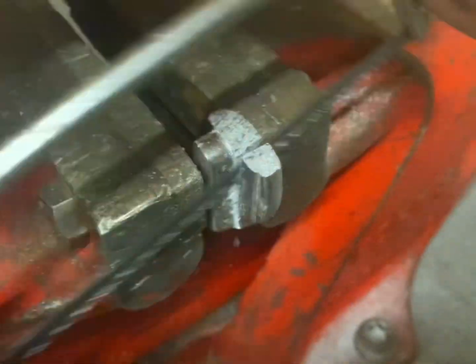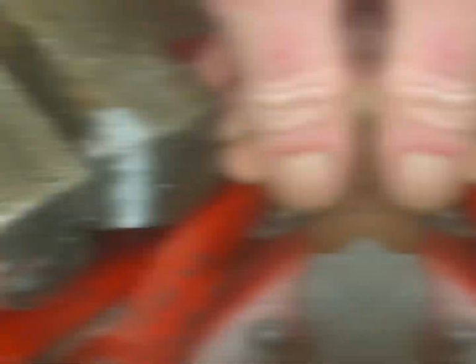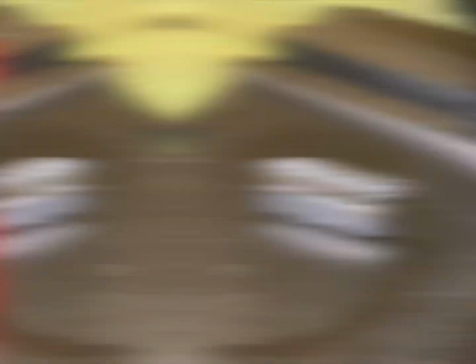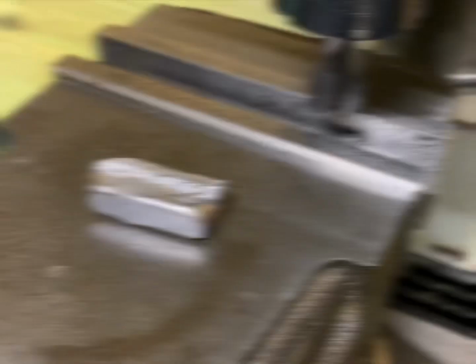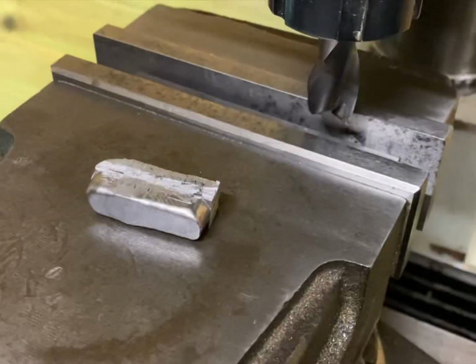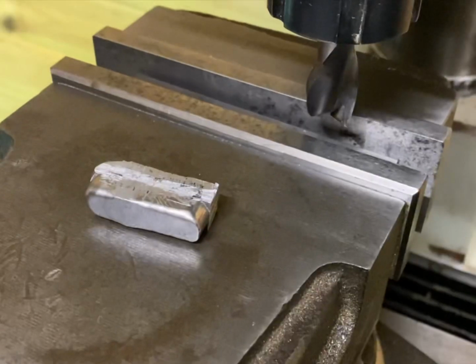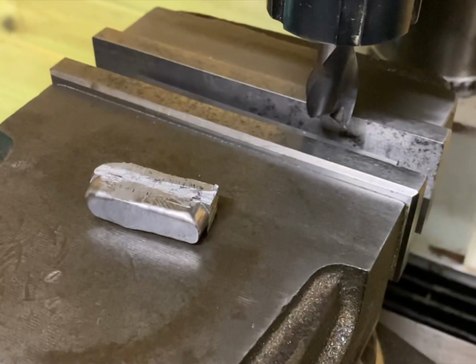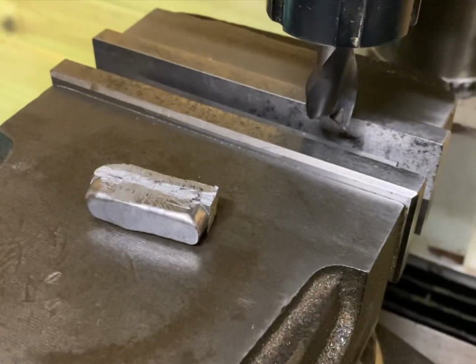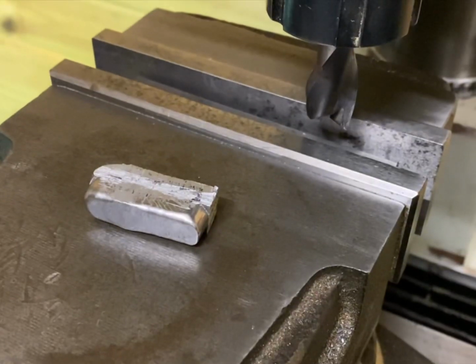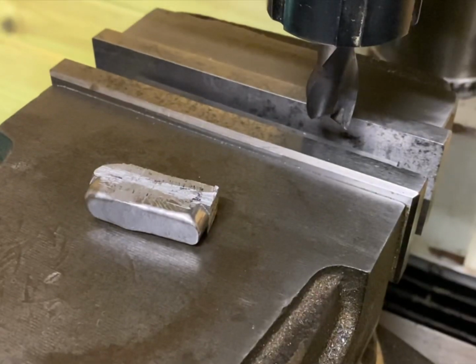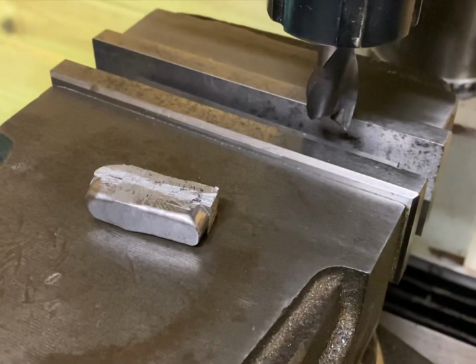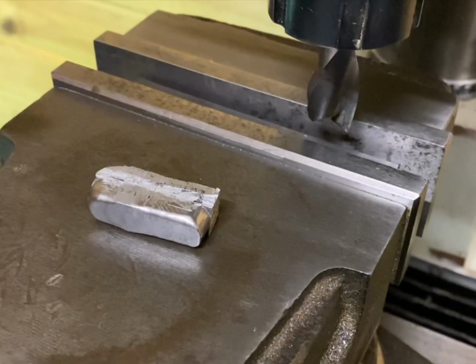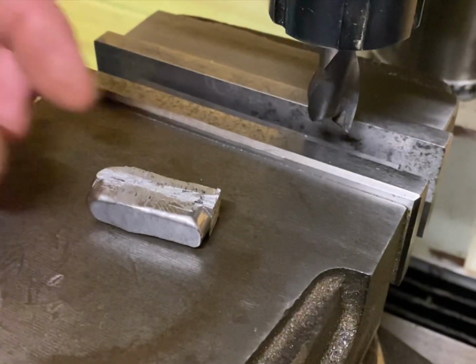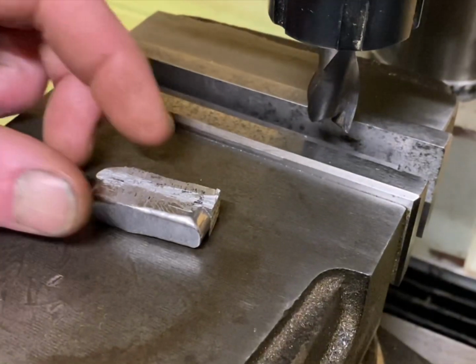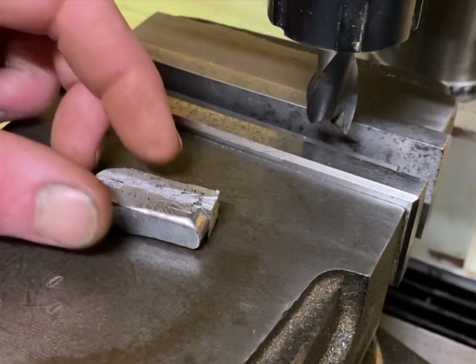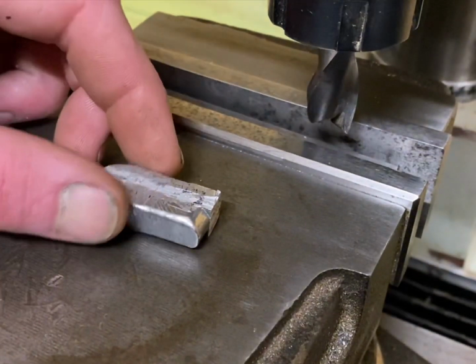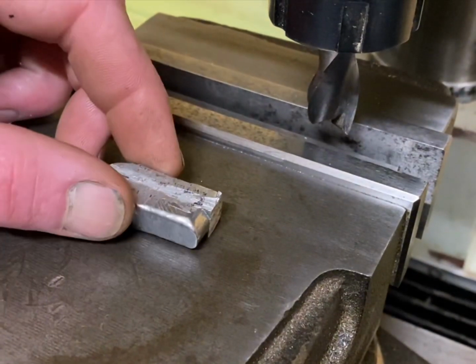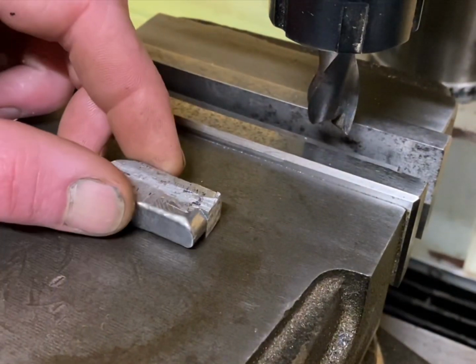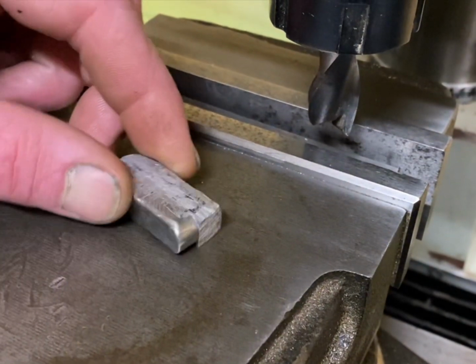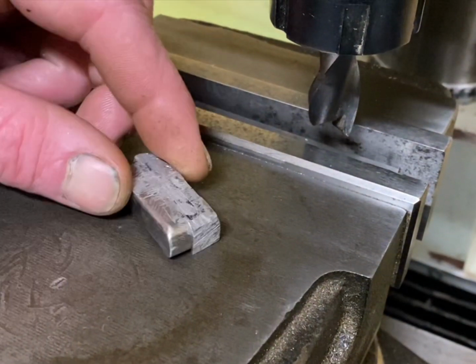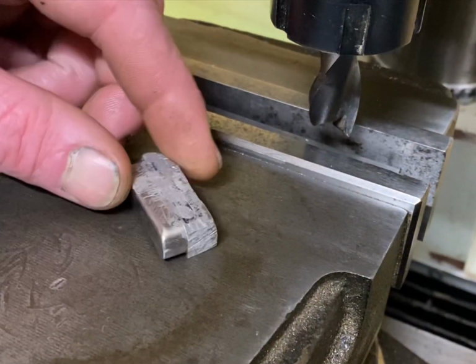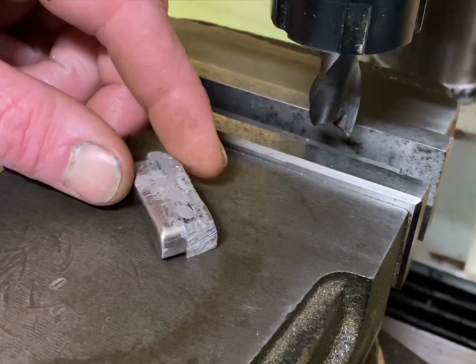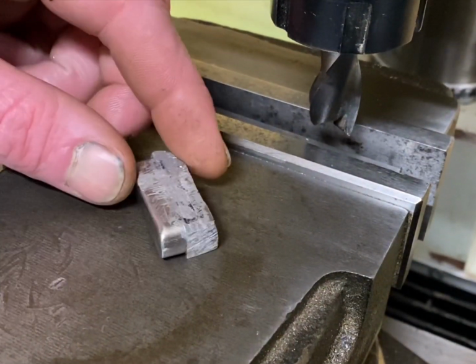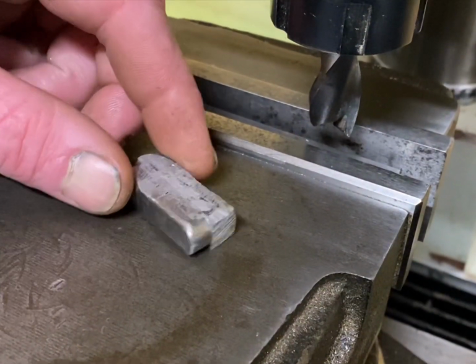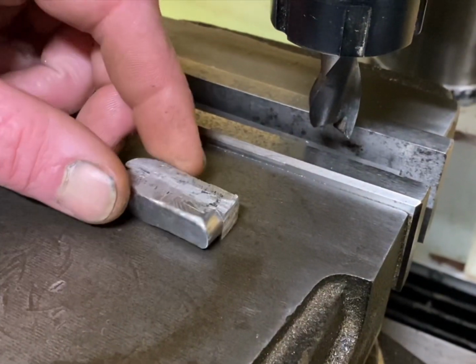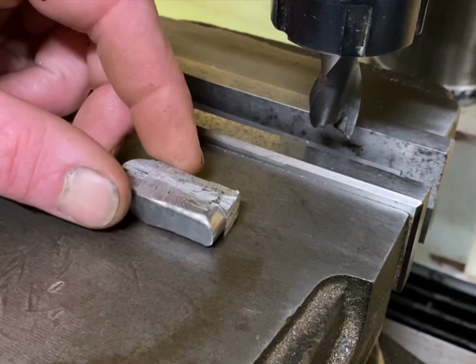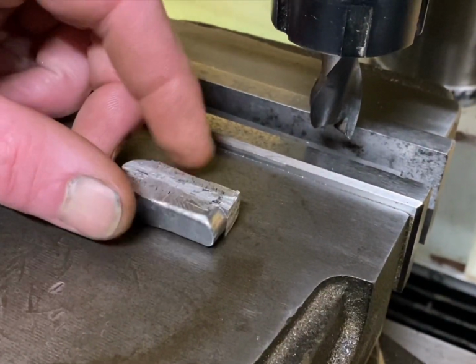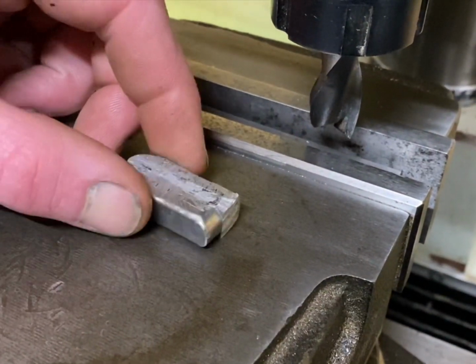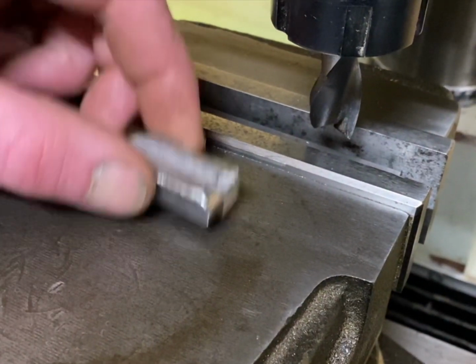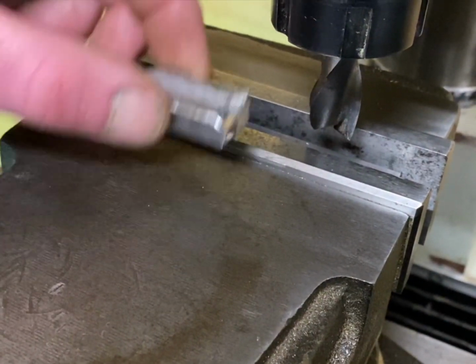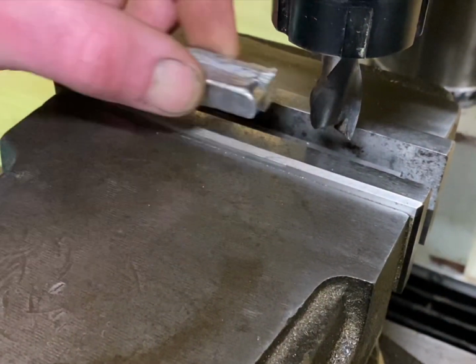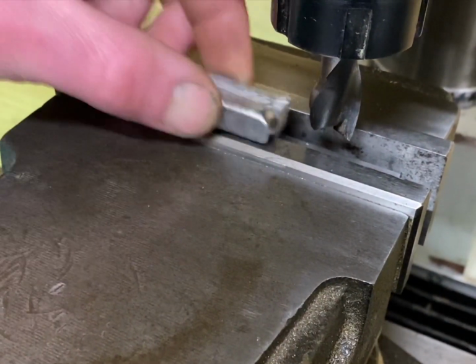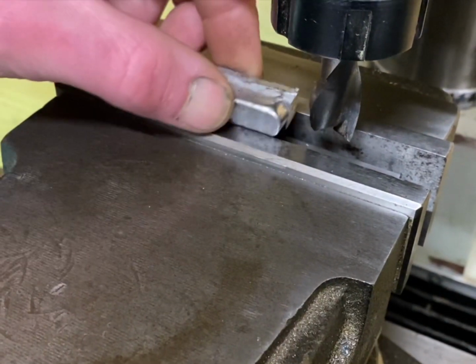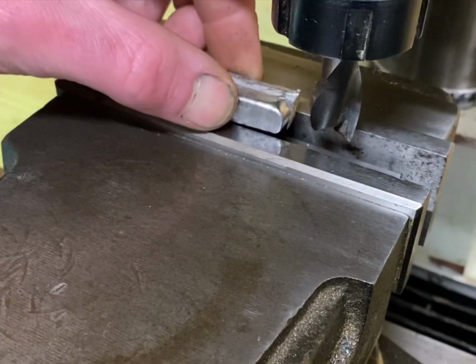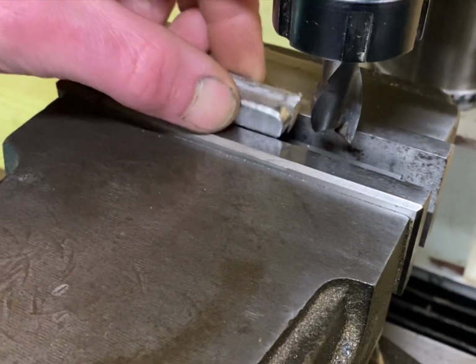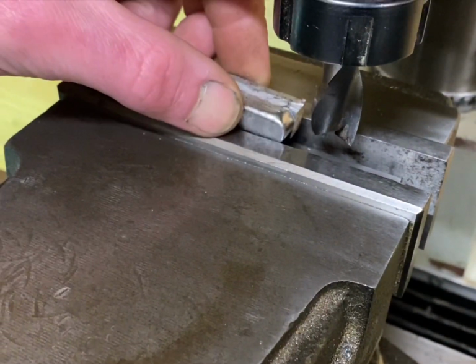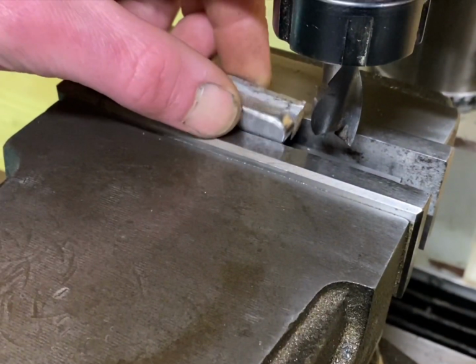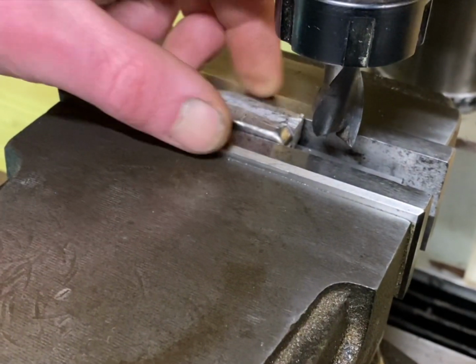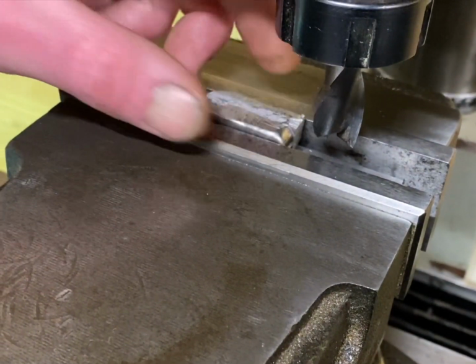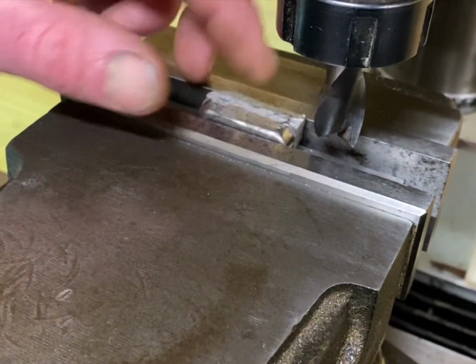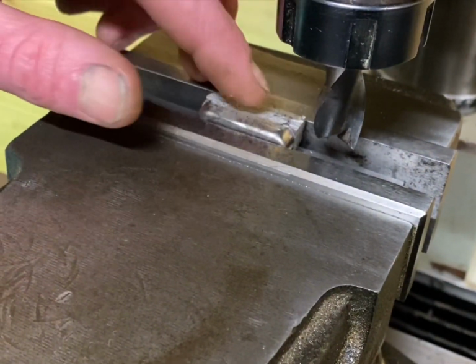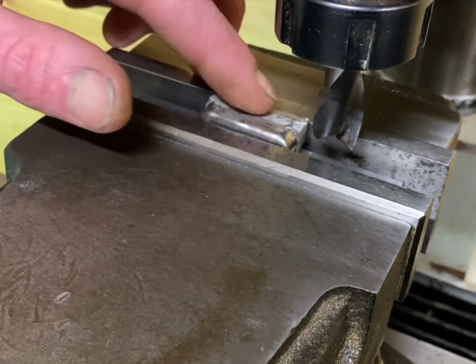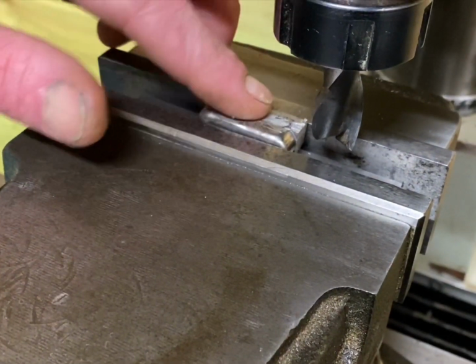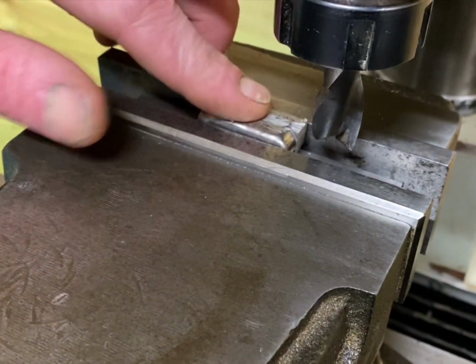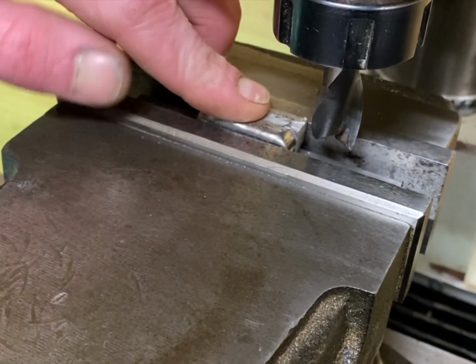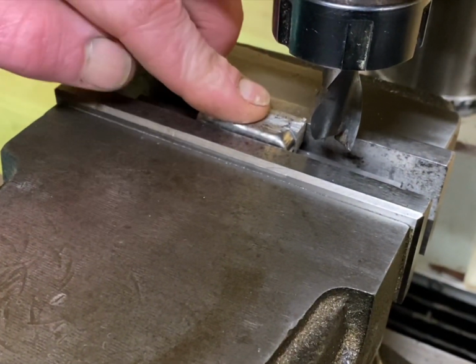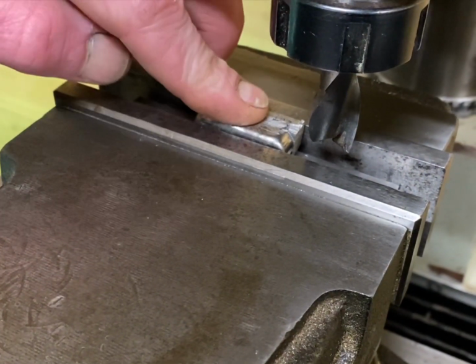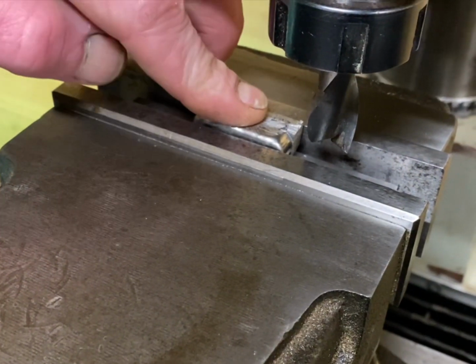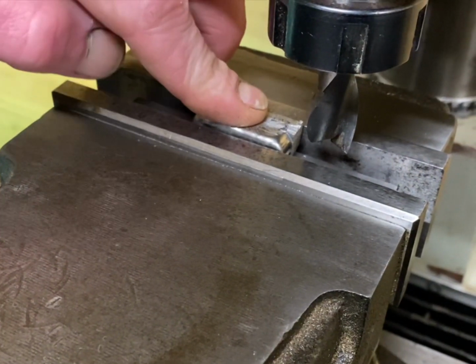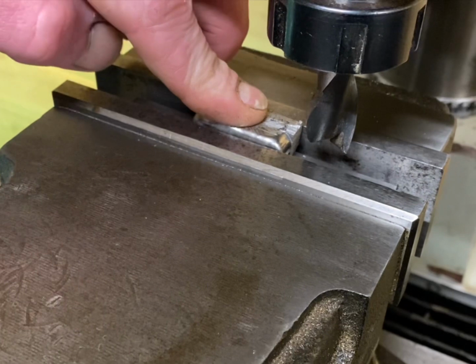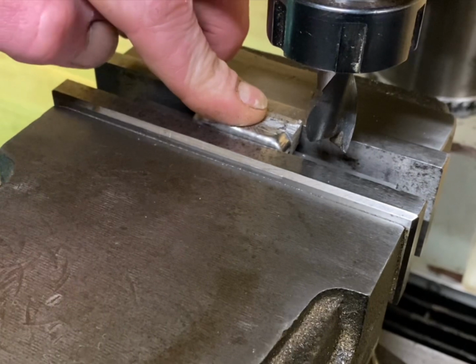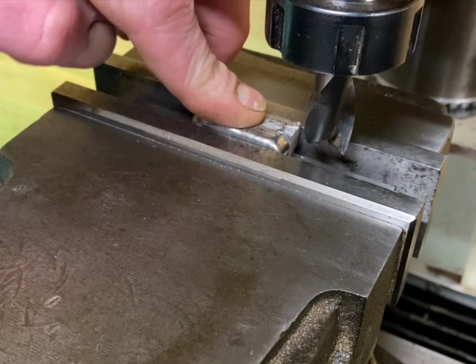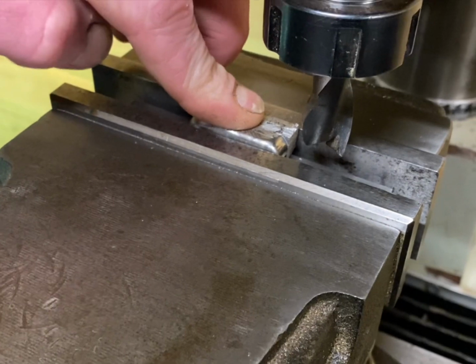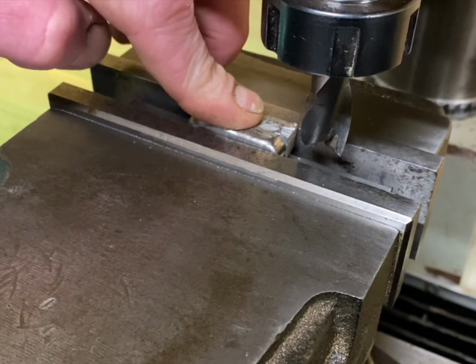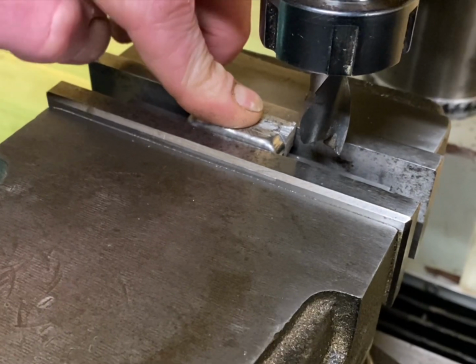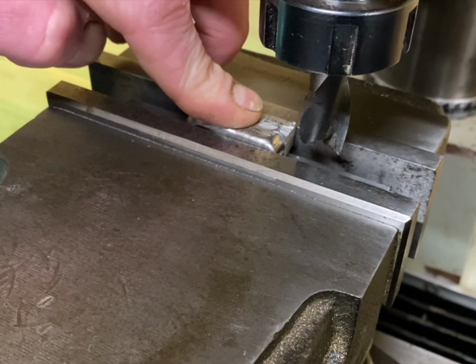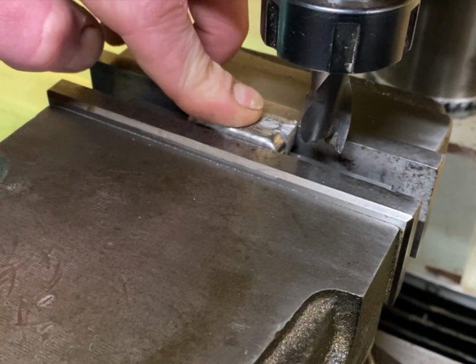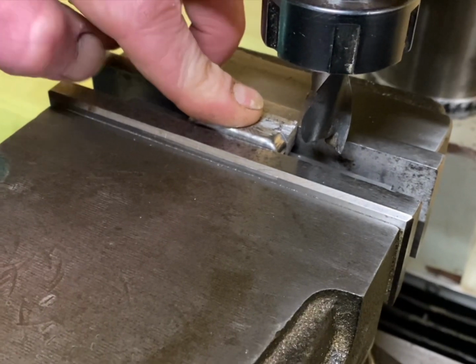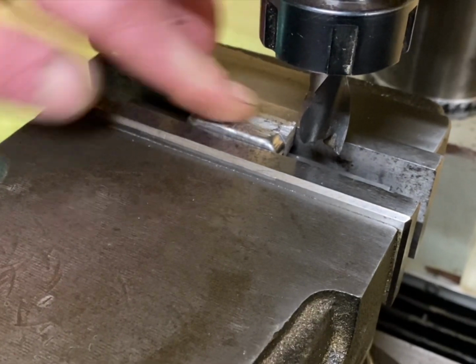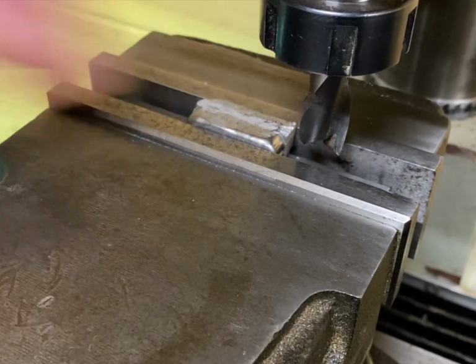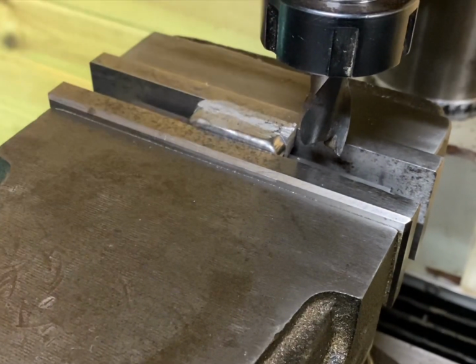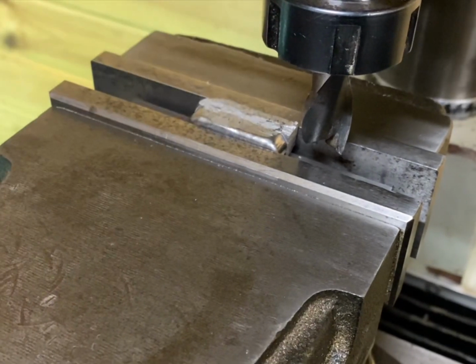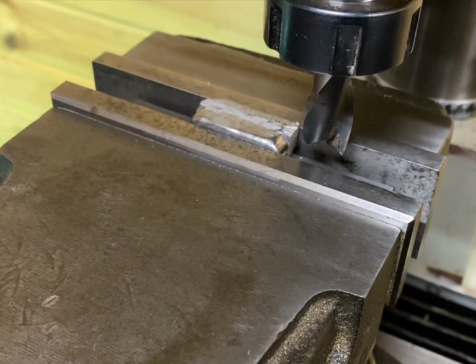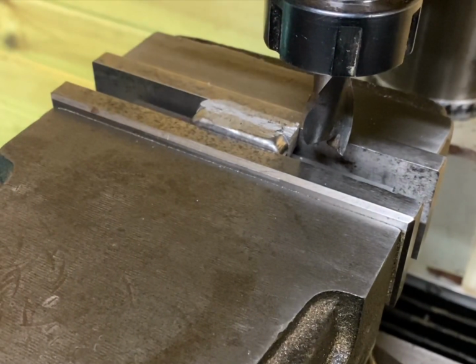Now I've finished cutting the excess material off with the hacksaw. The next step is to square it off in the milling machine and reface all the sides.